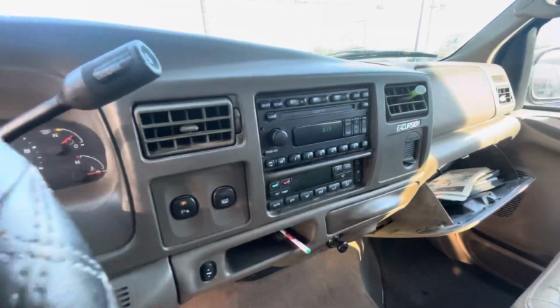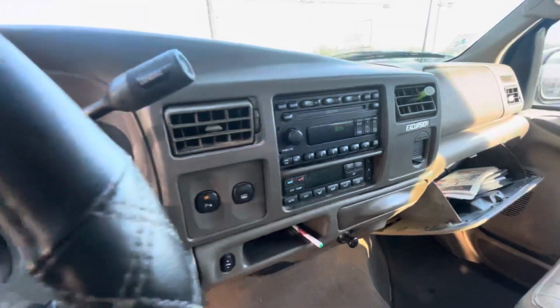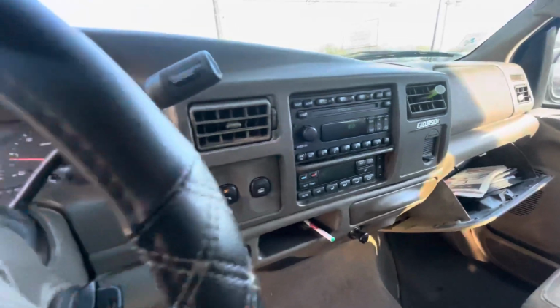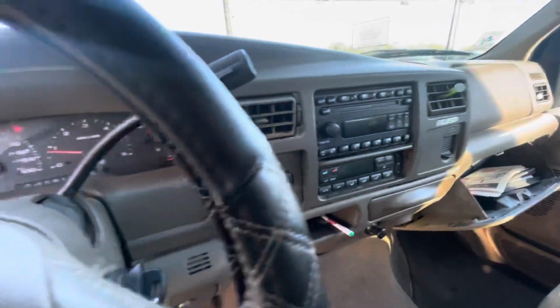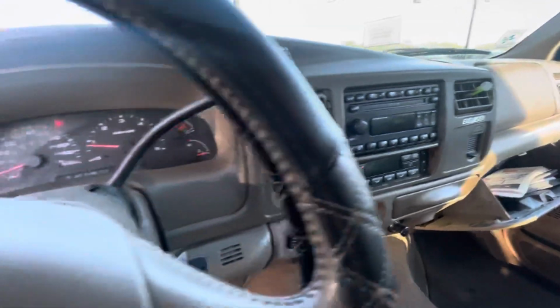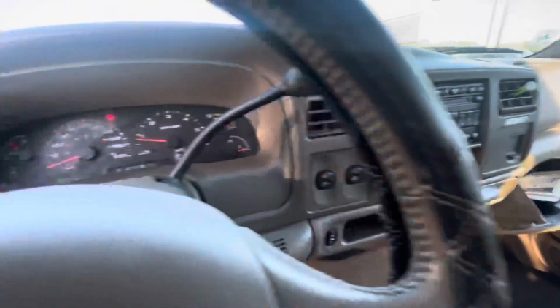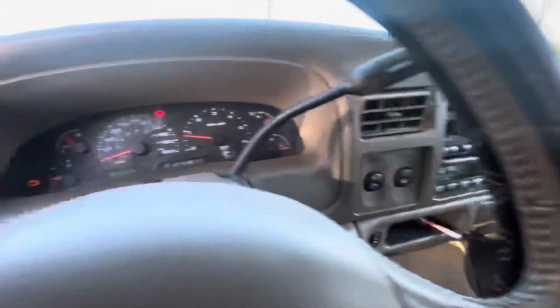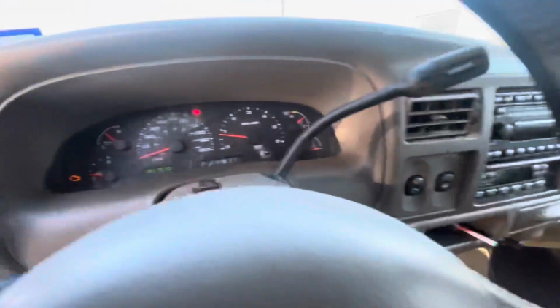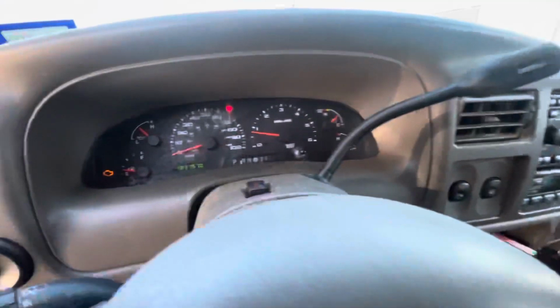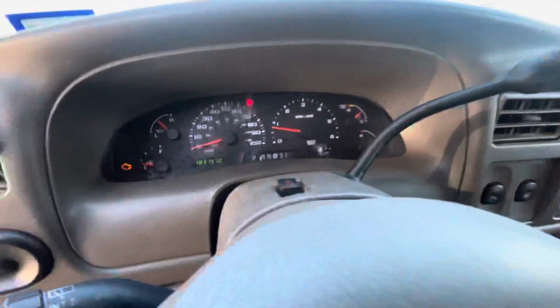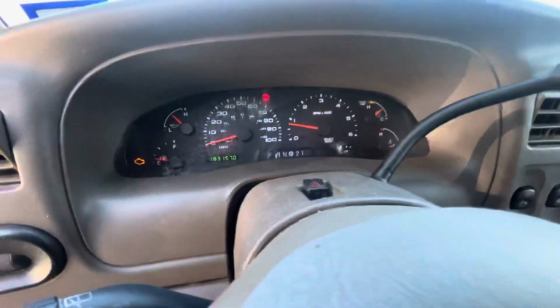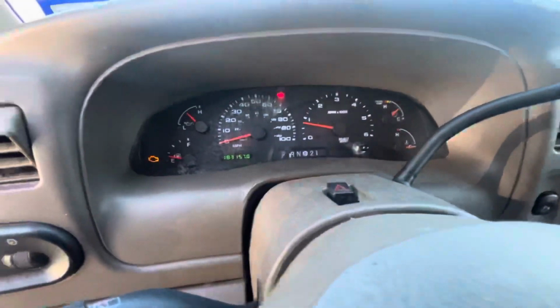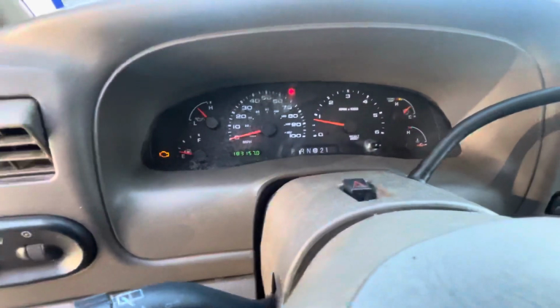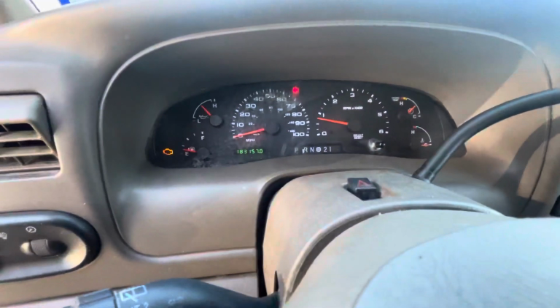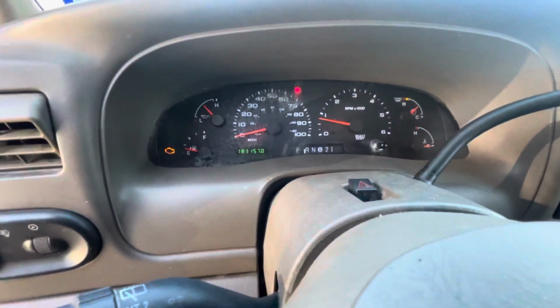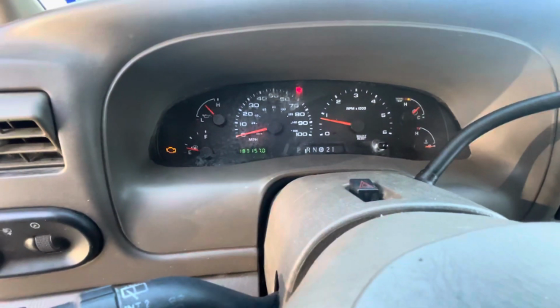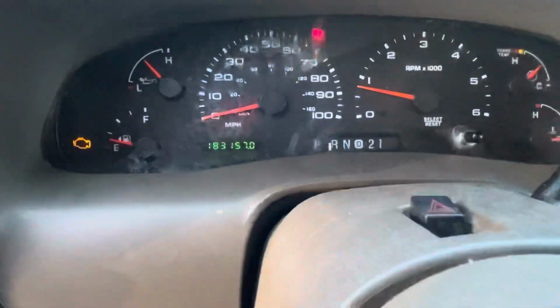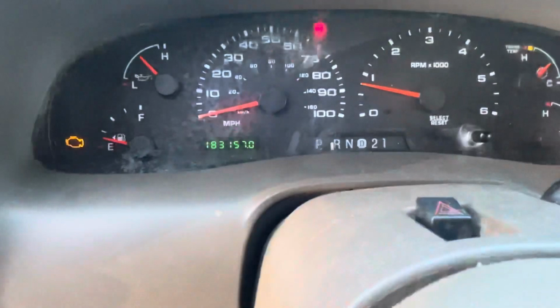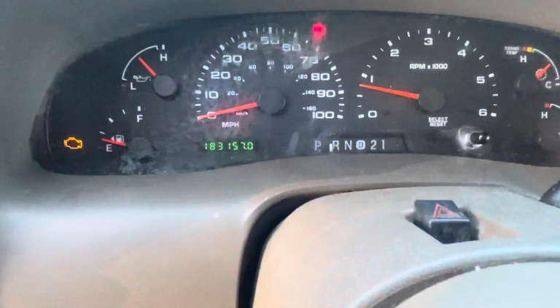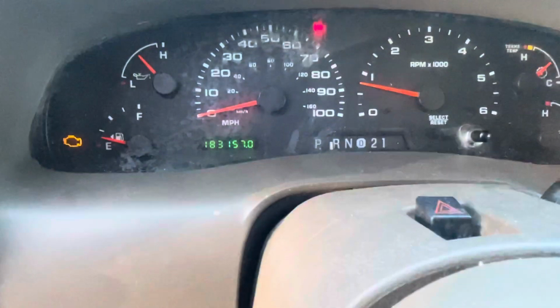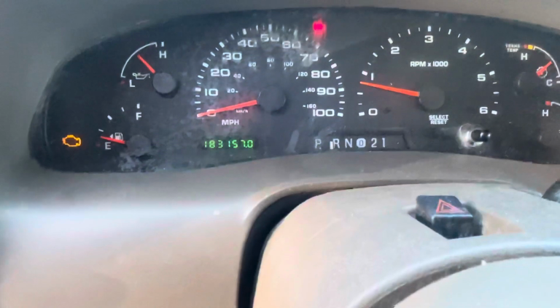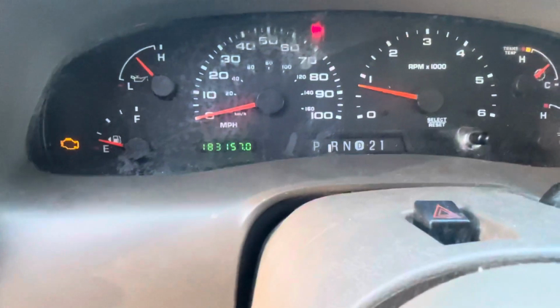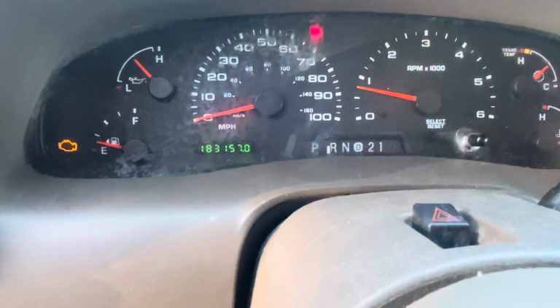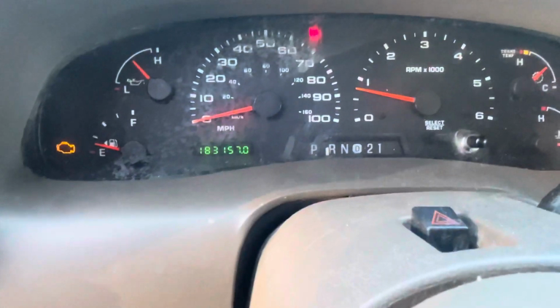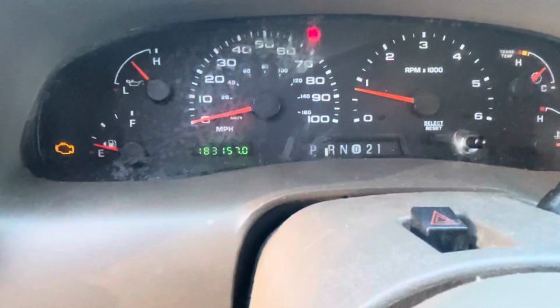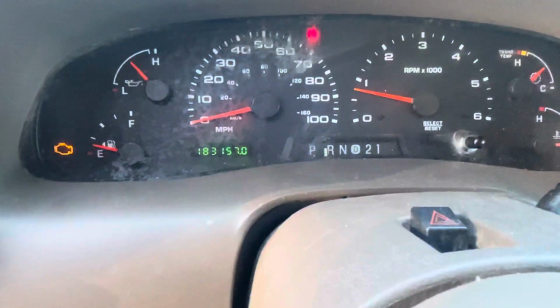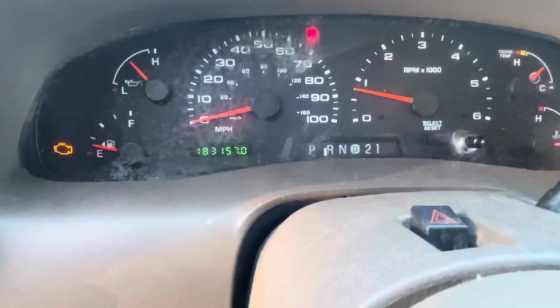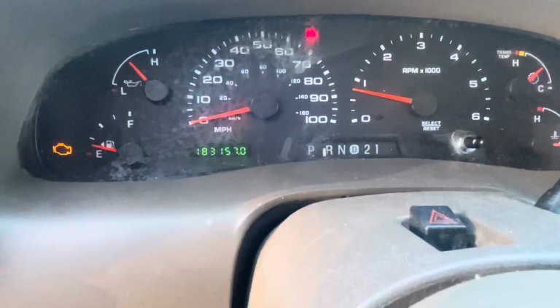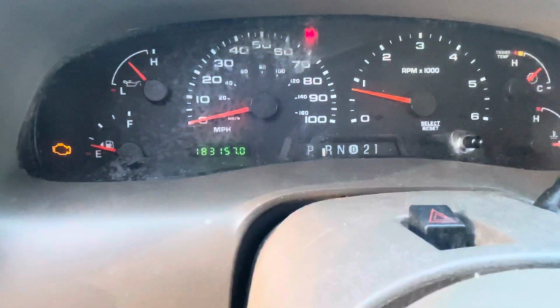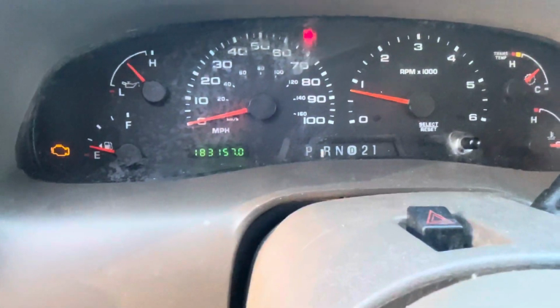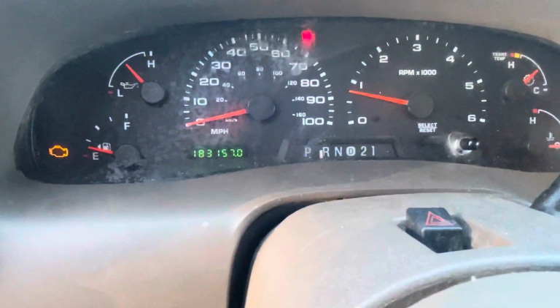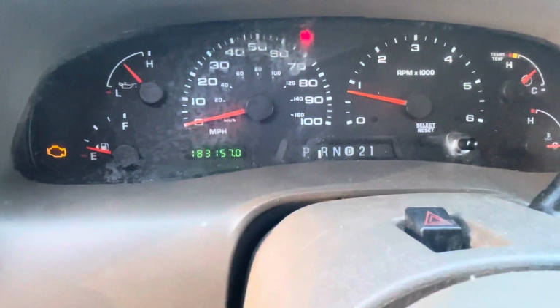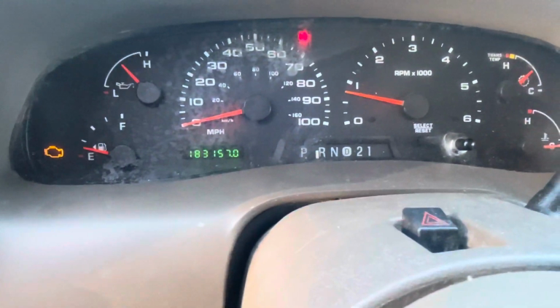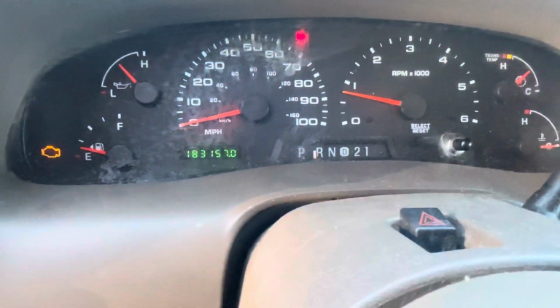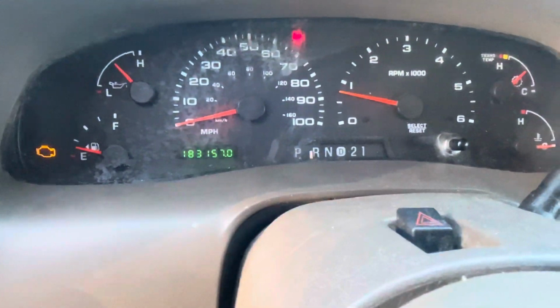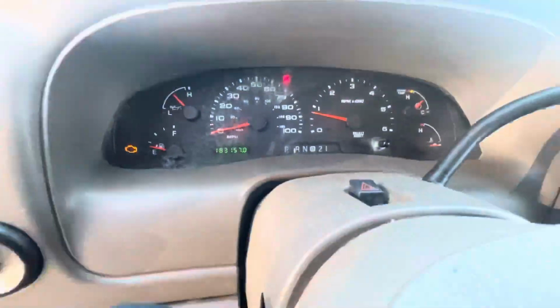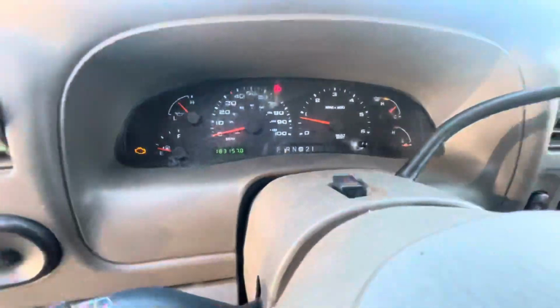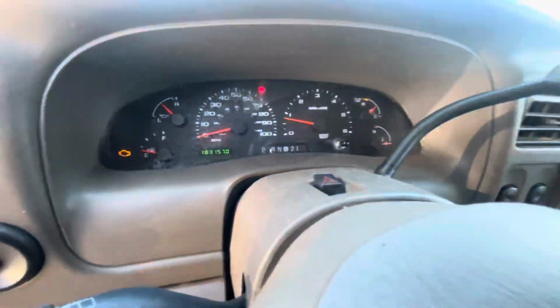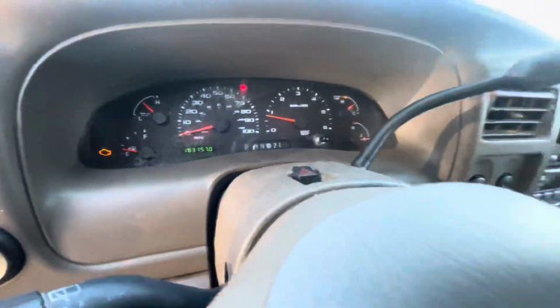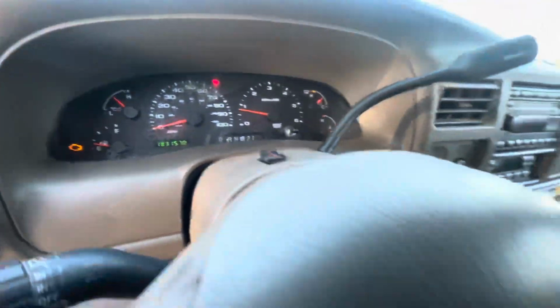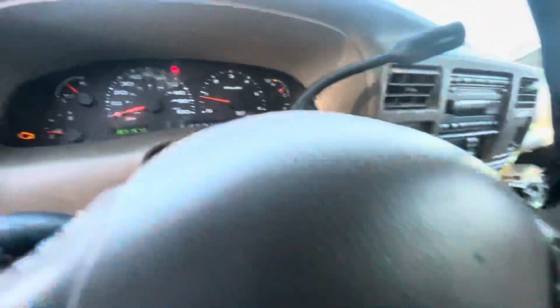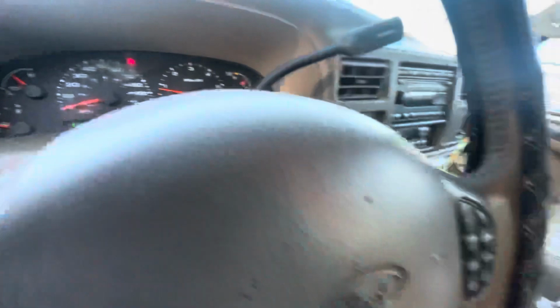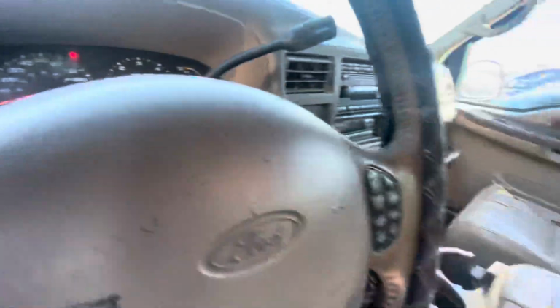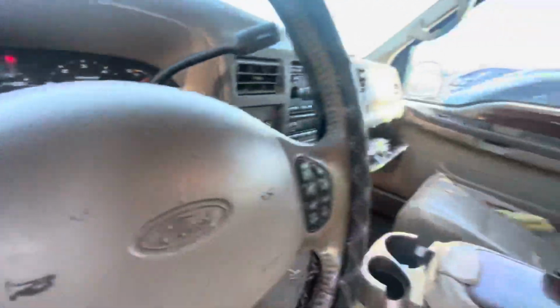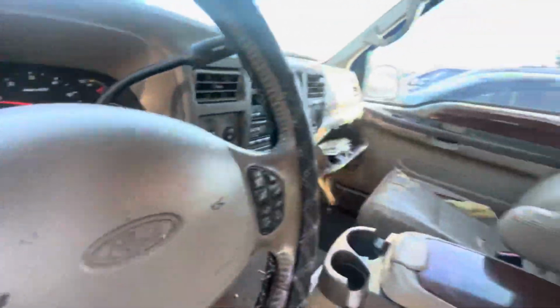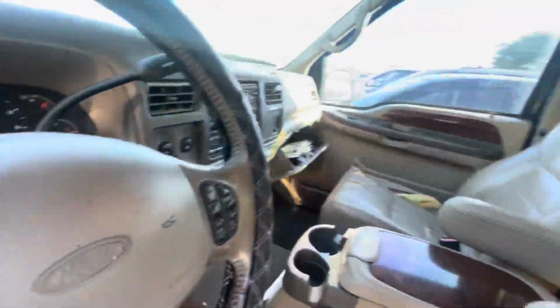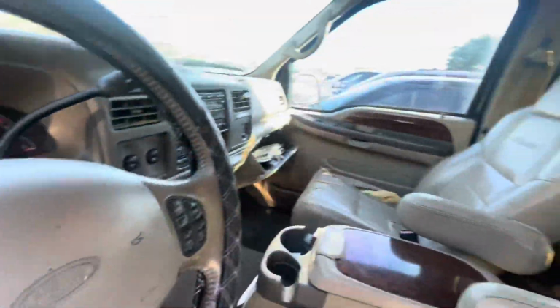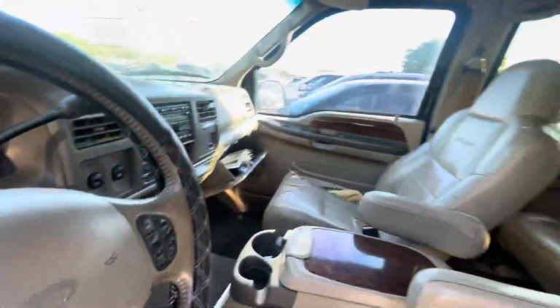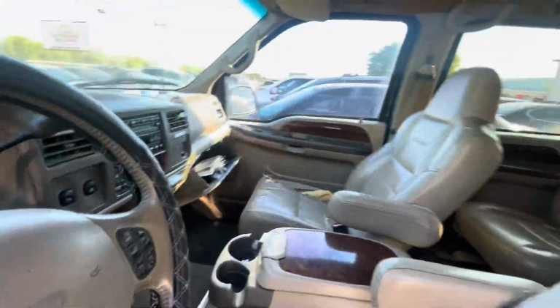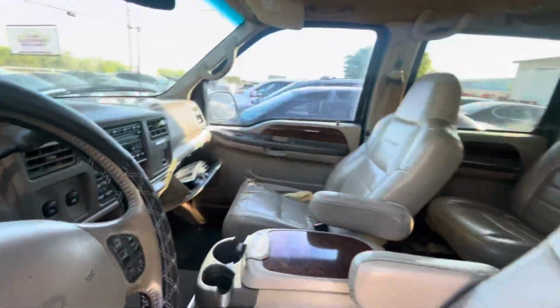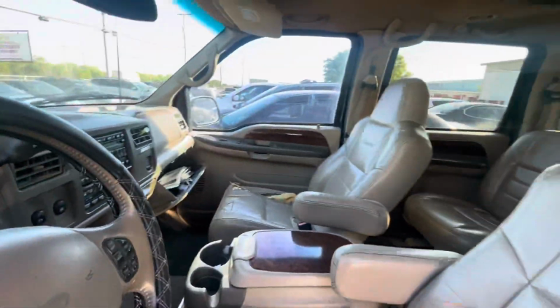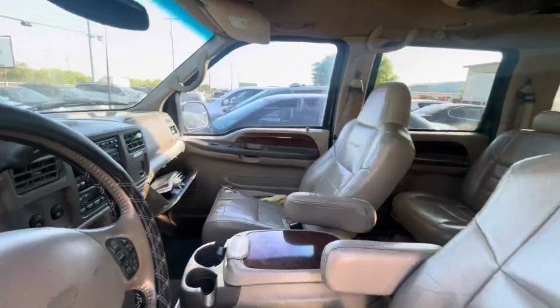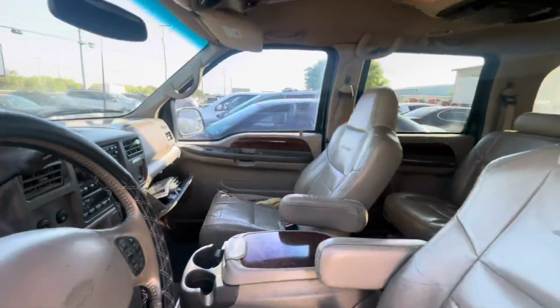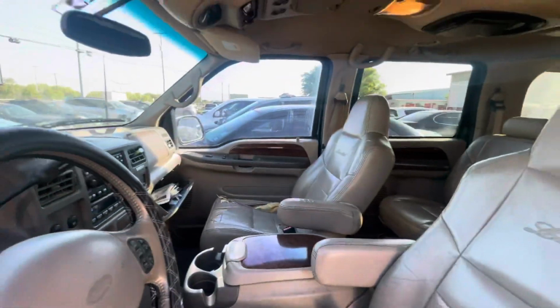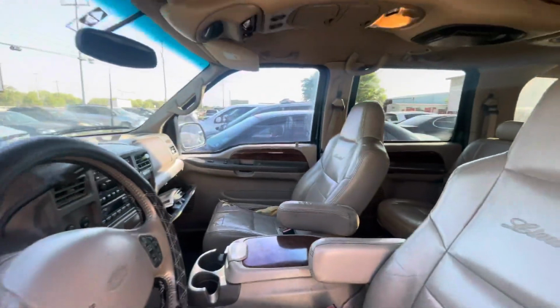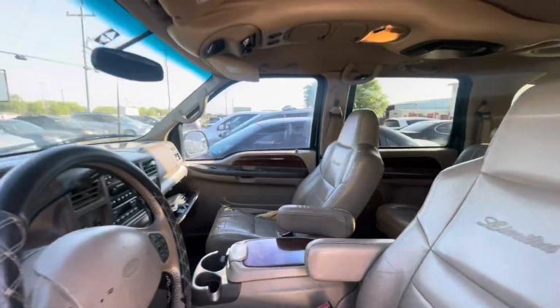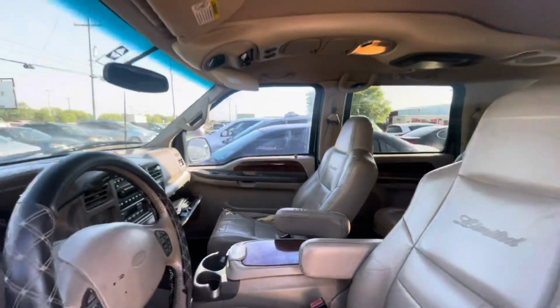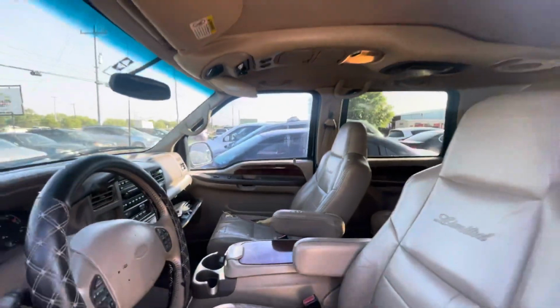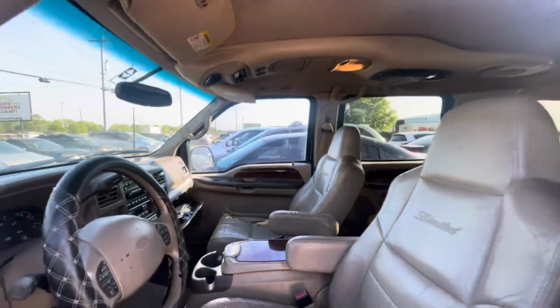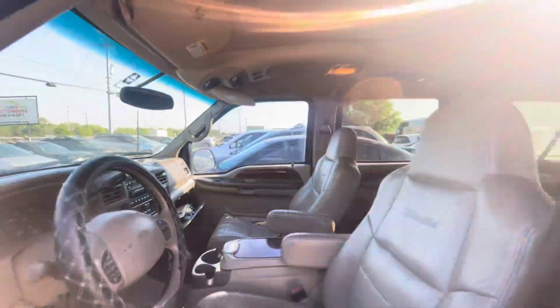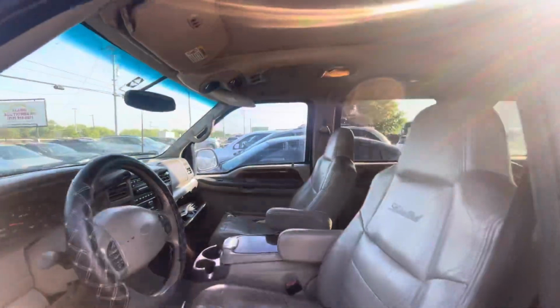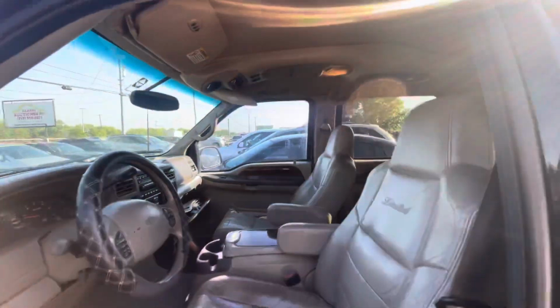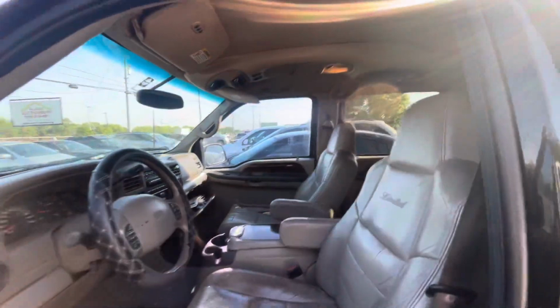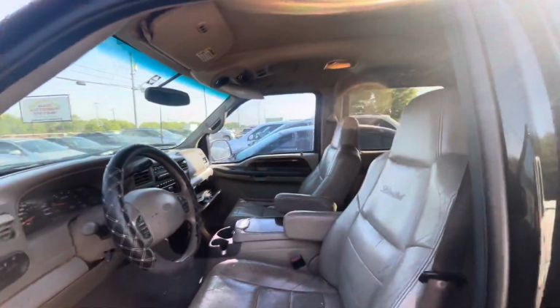Automatic transmission. On your mileage, you have 183,000 miles, and it's available for auction at alamoauctioneers.com.